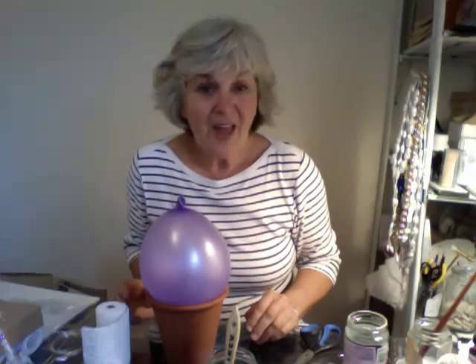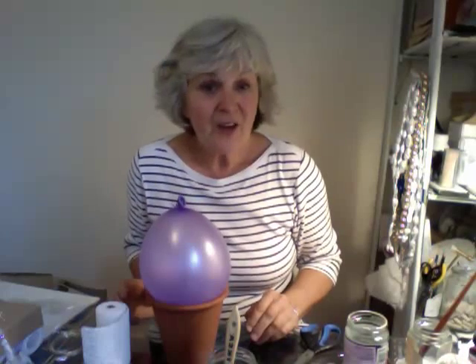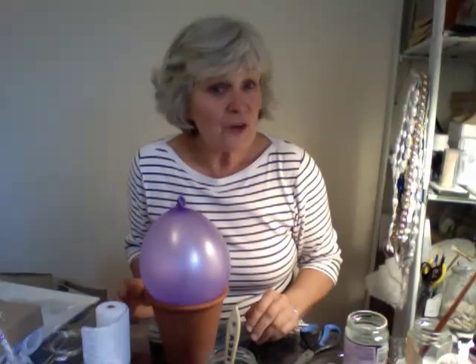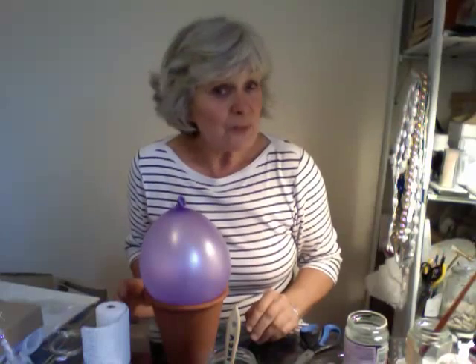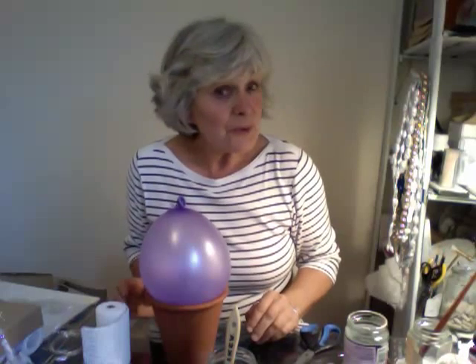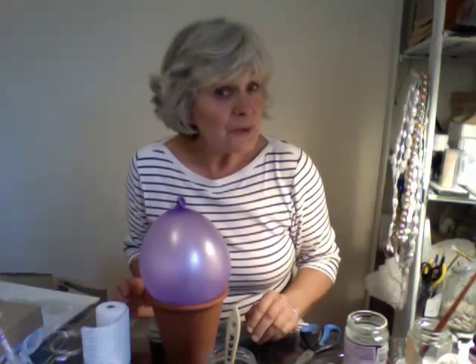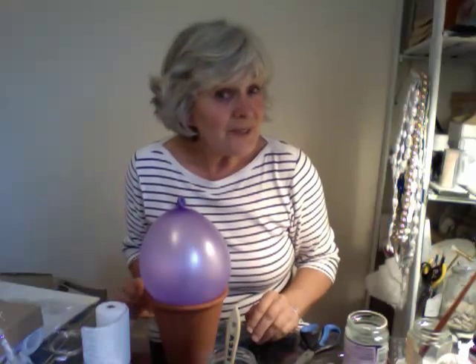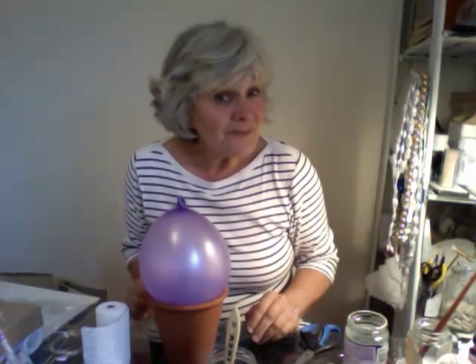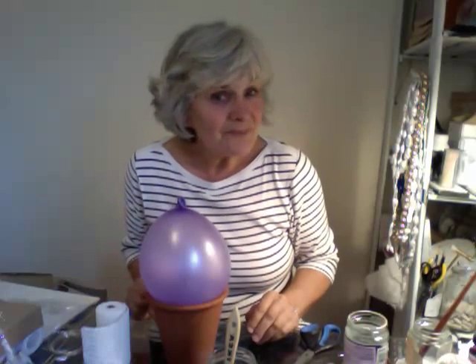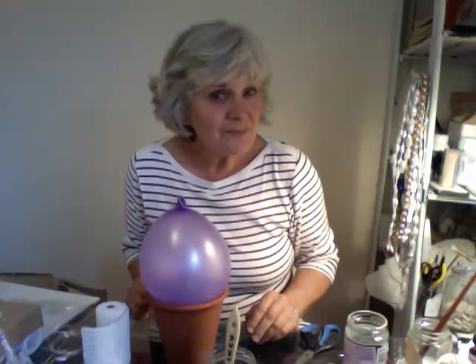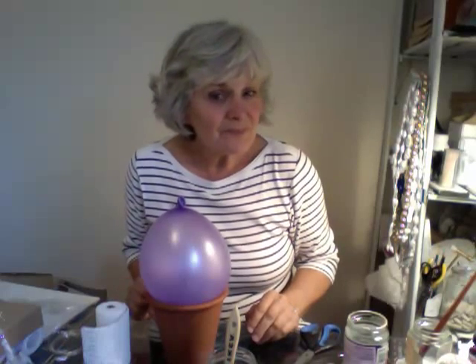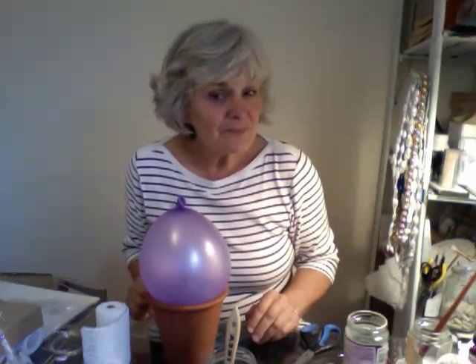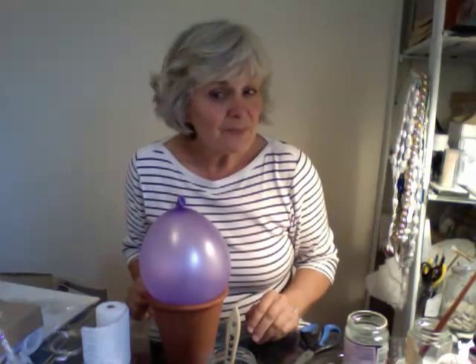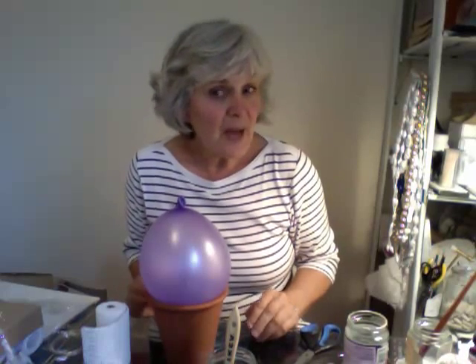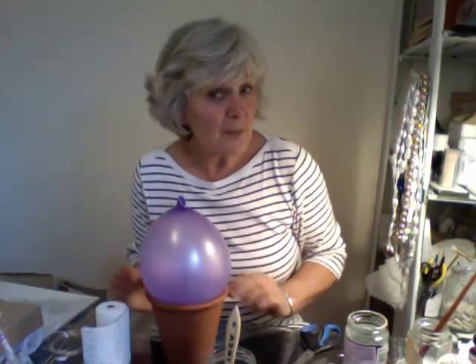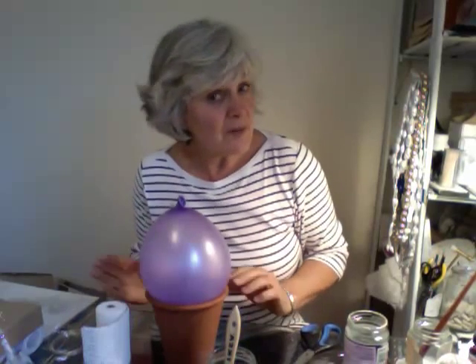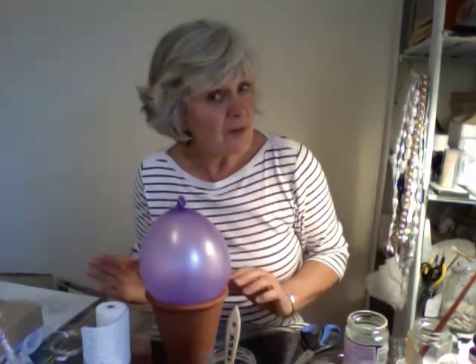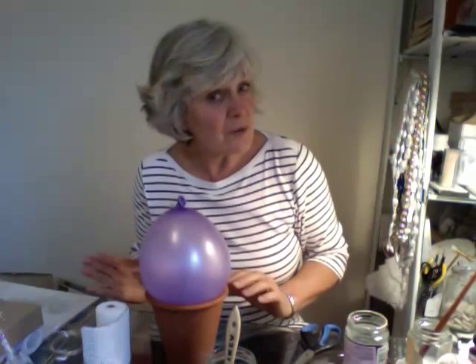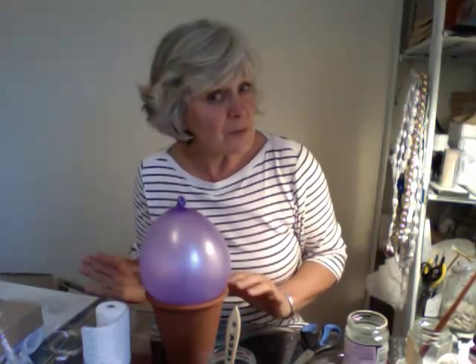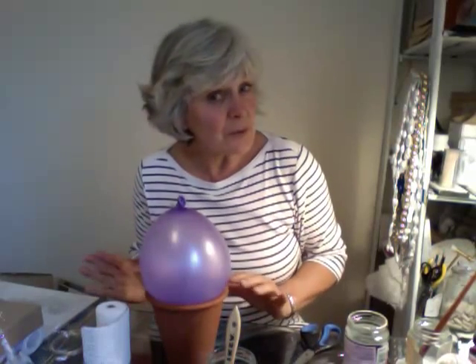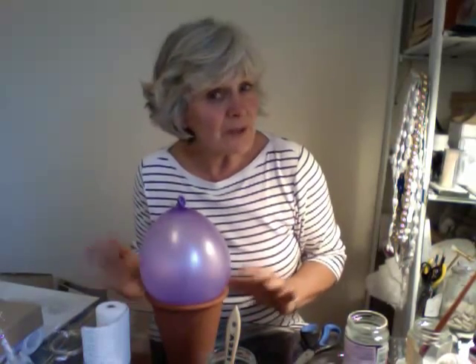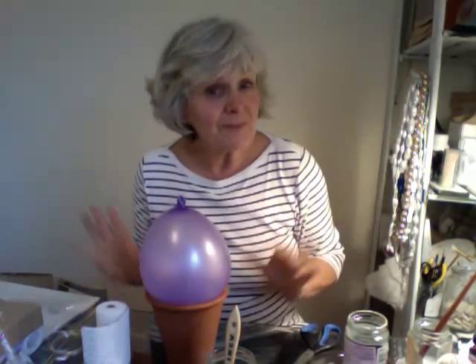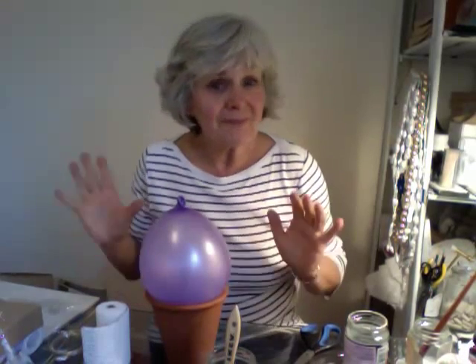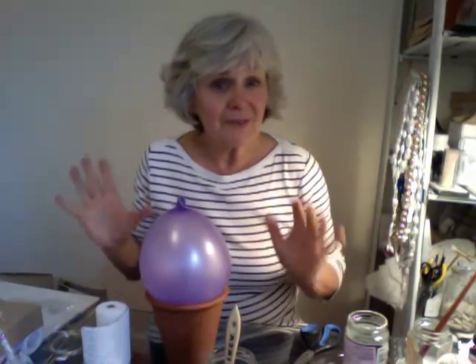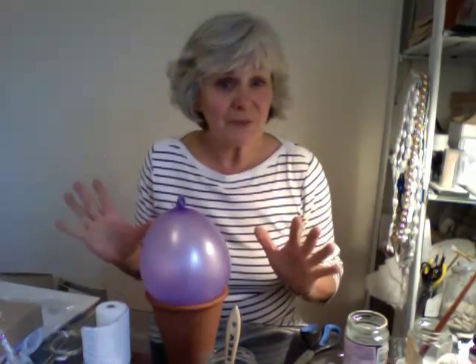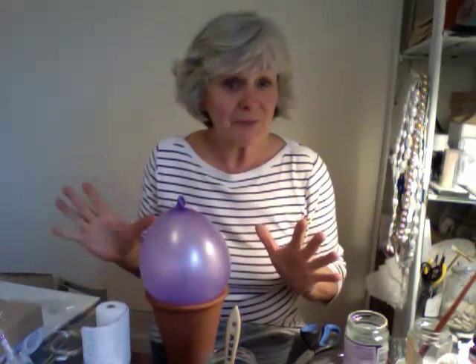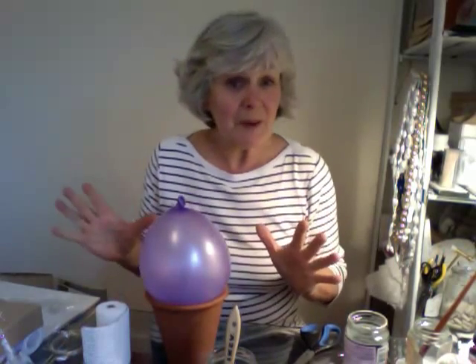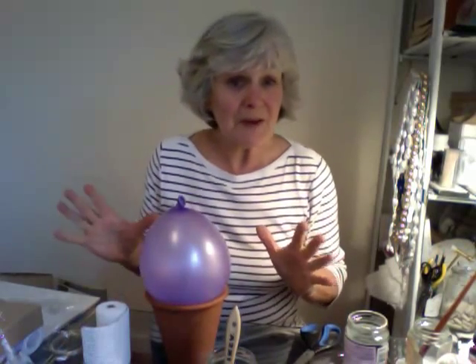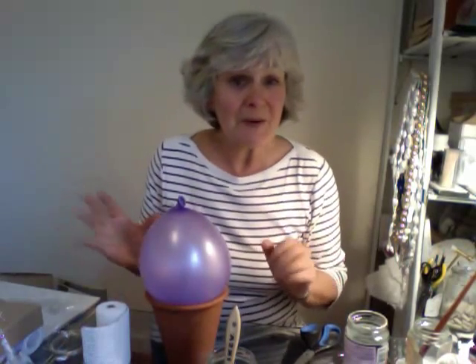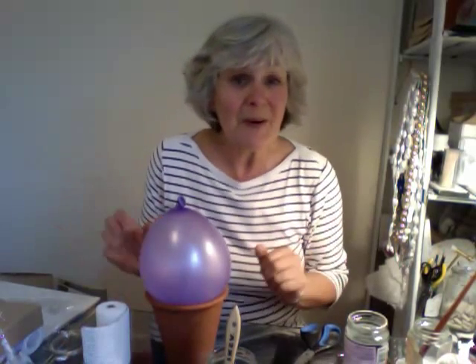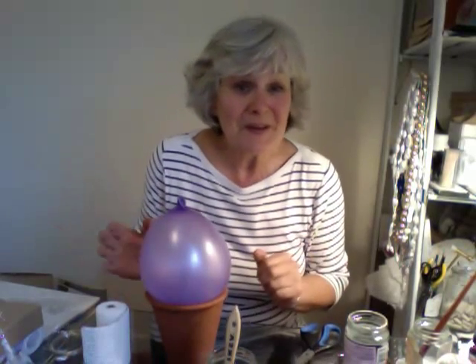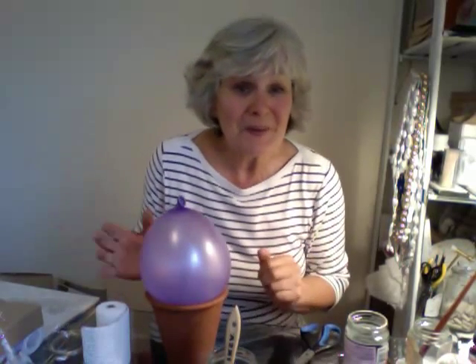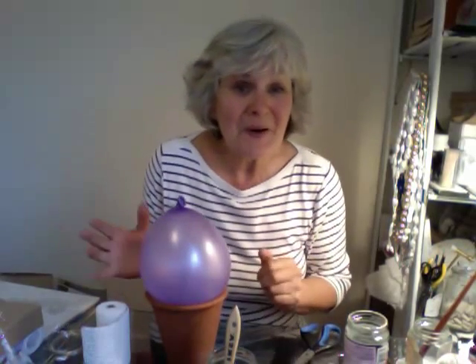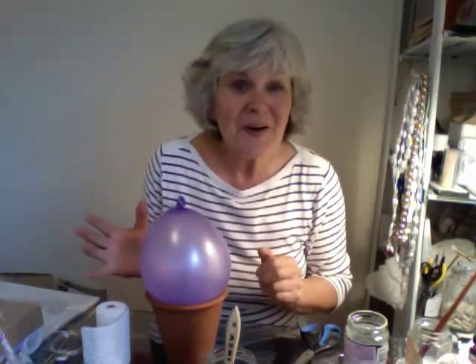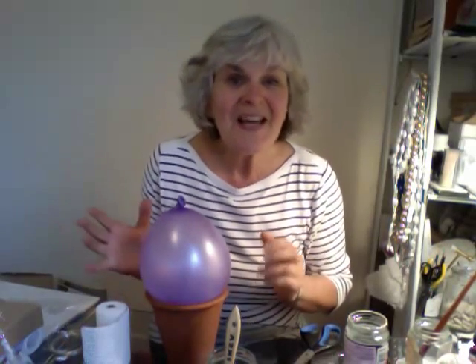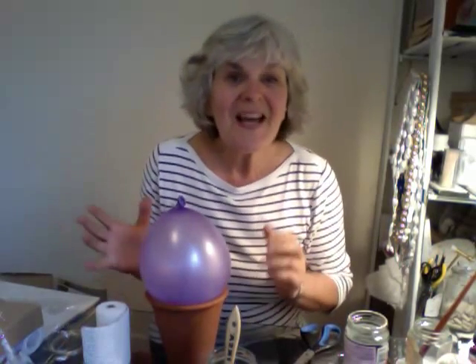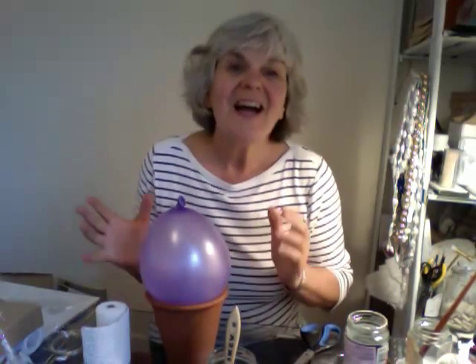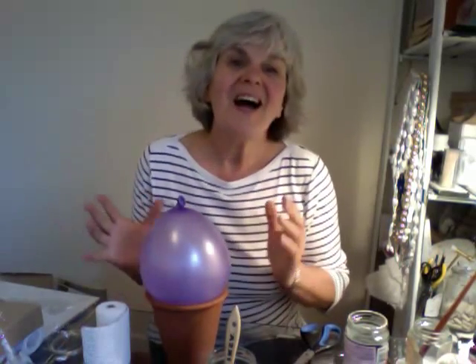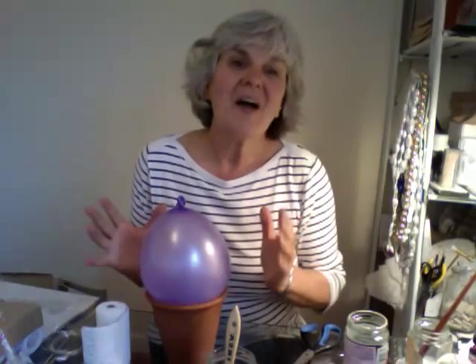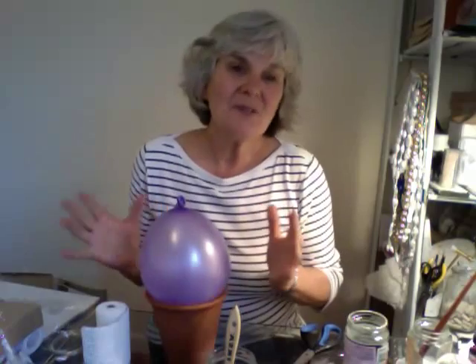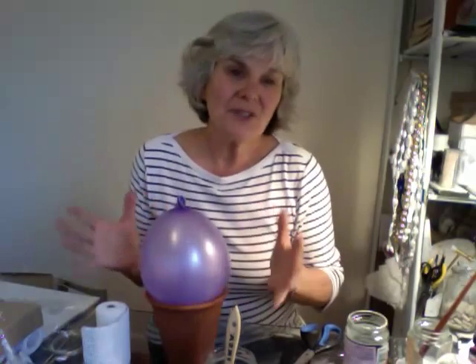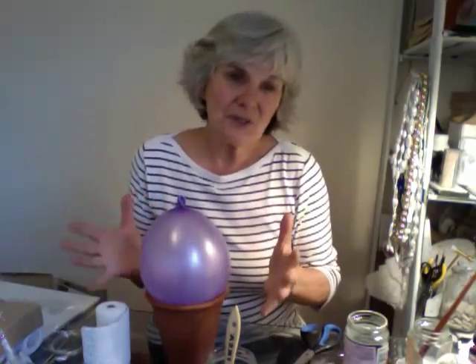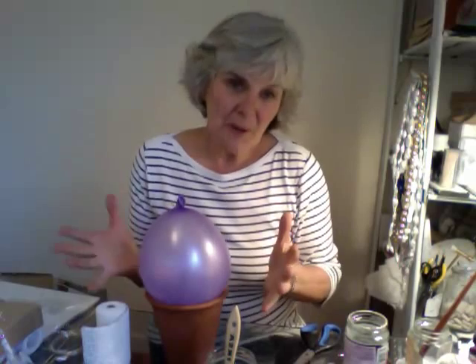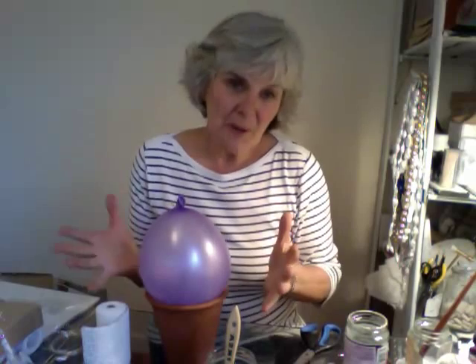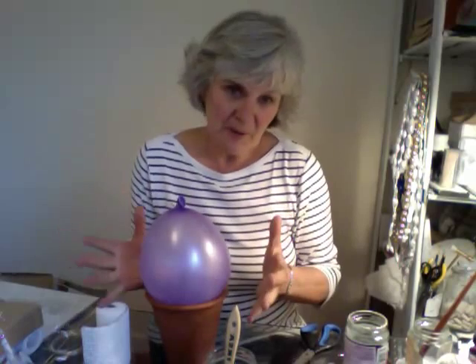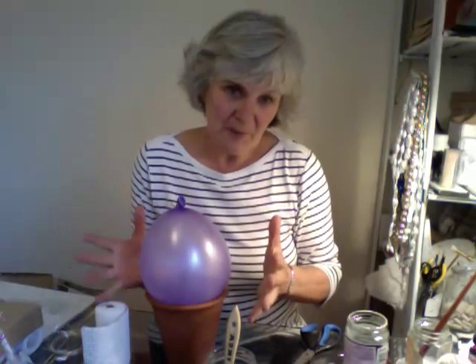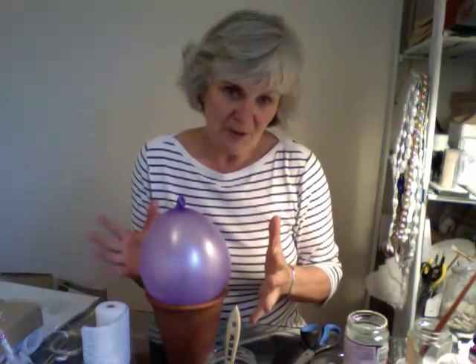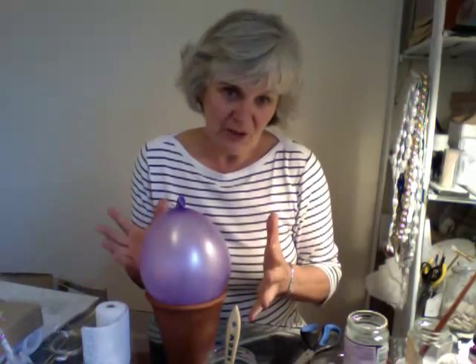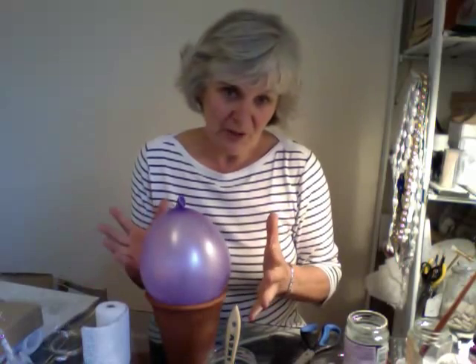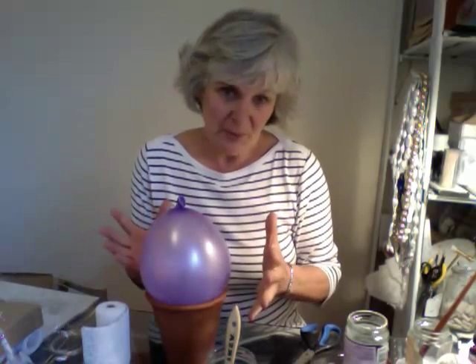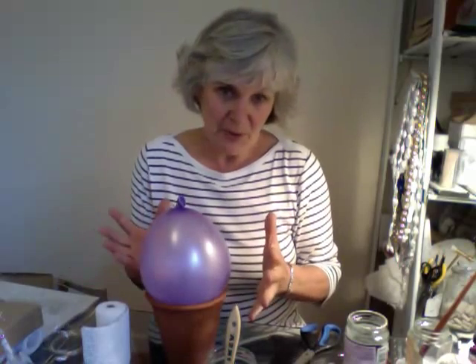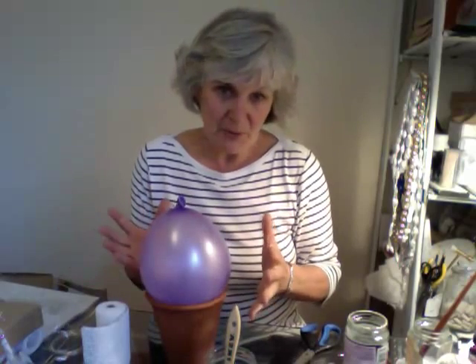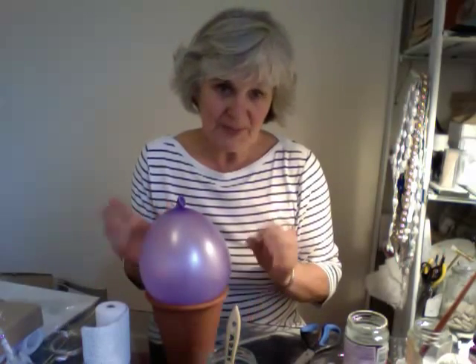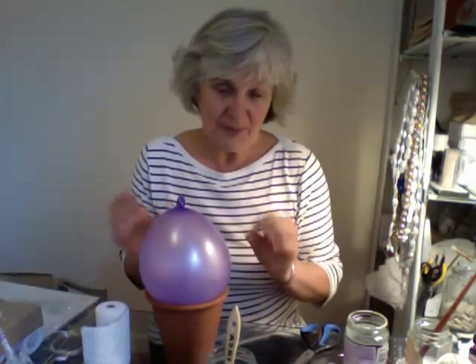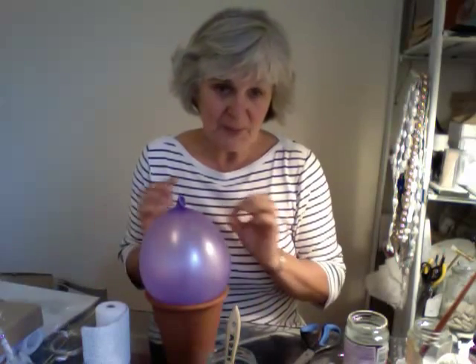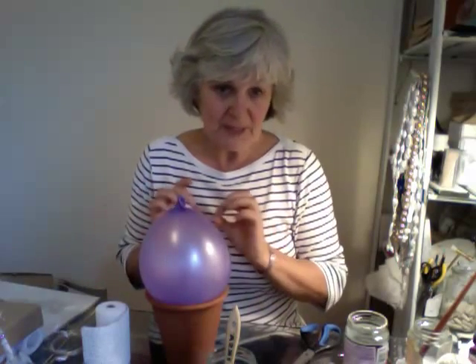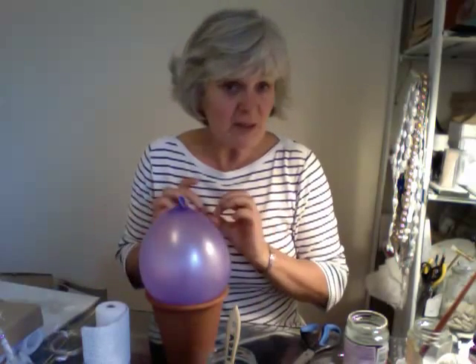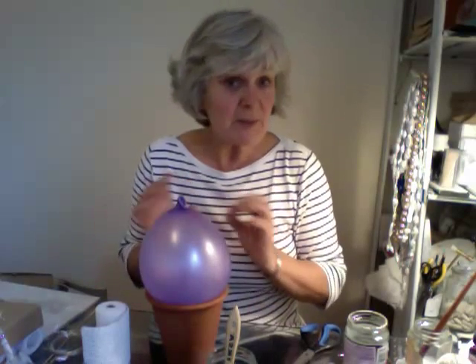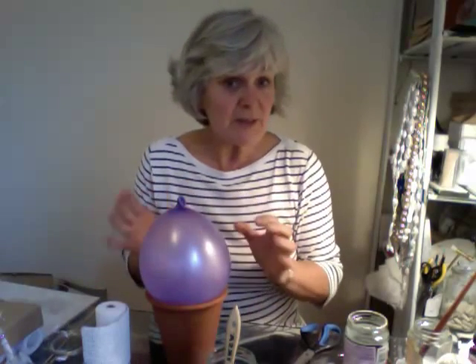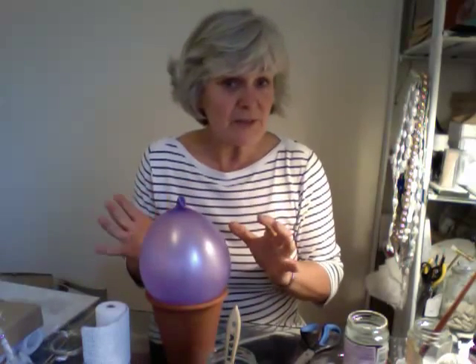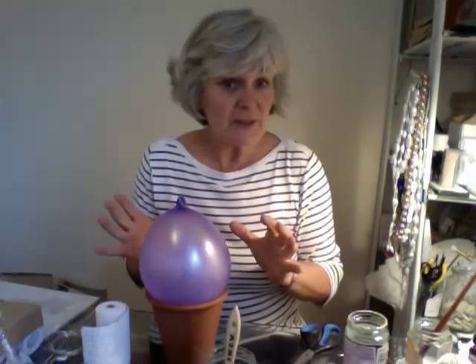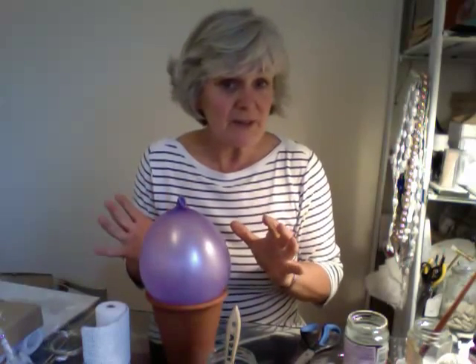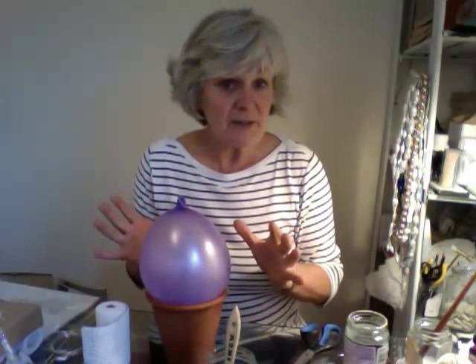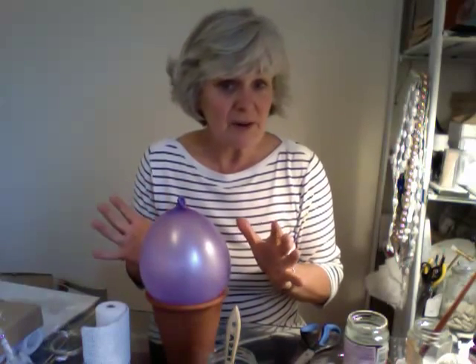Good morning — or perhaps good morning, it would depend where you are. I want to do a papier-mâché bowl, but it needs to be different this time.